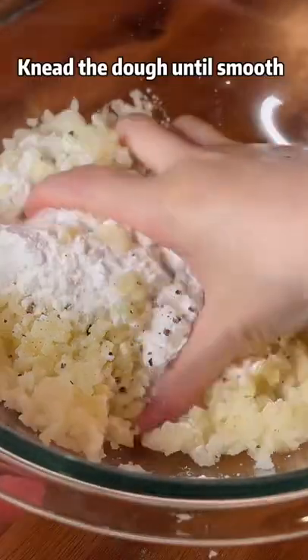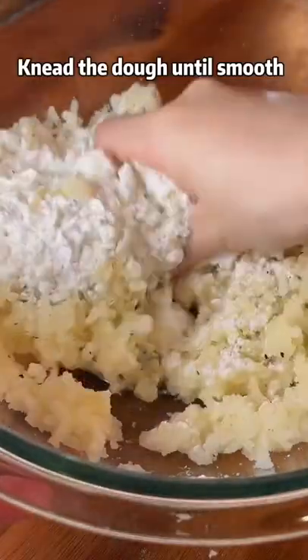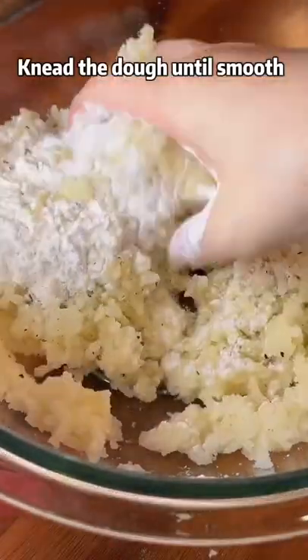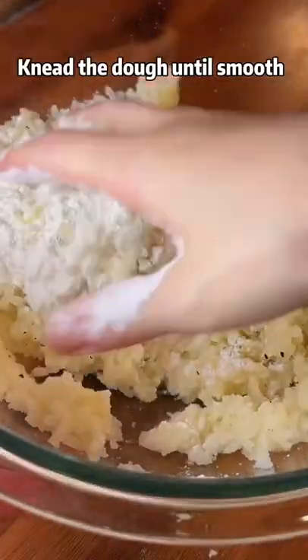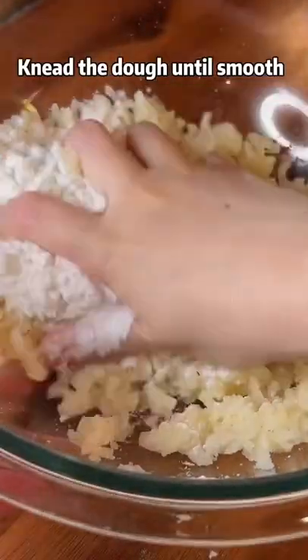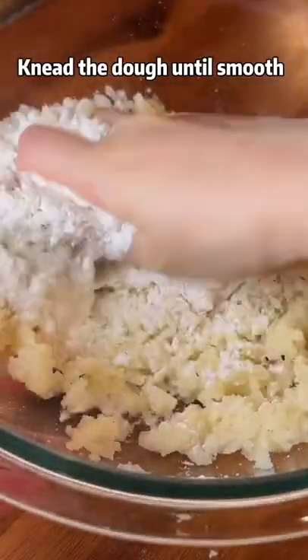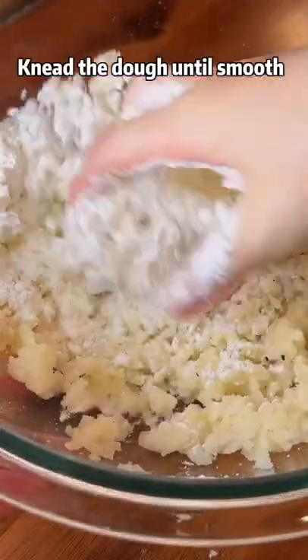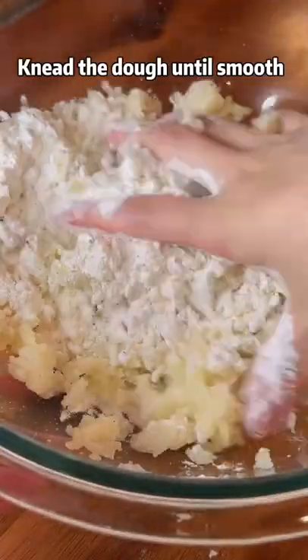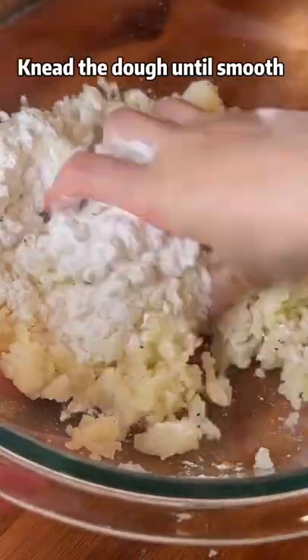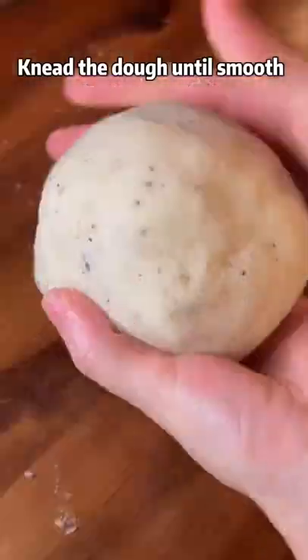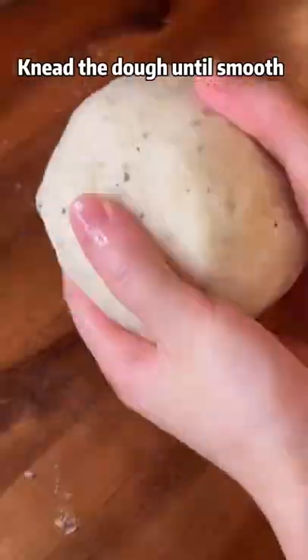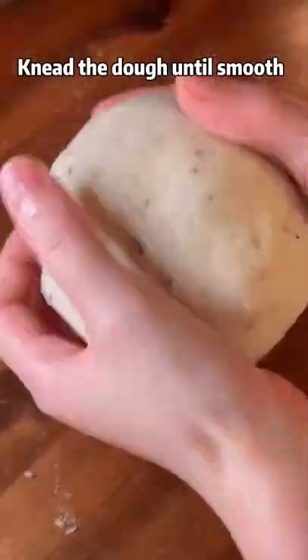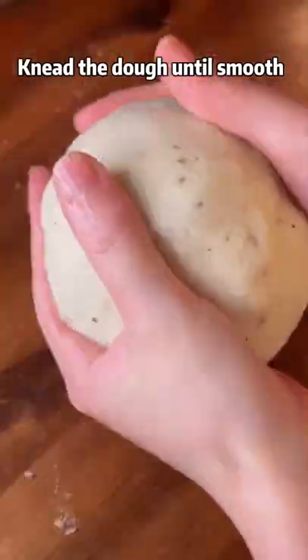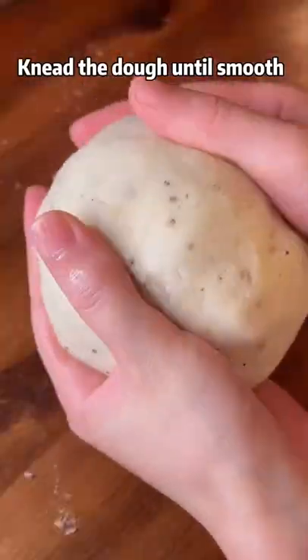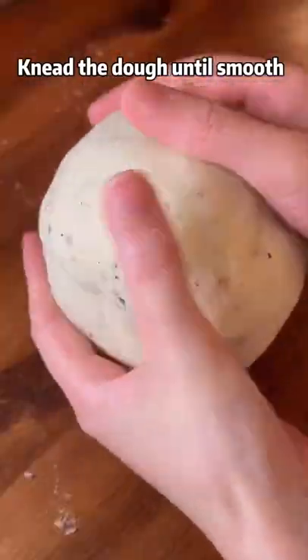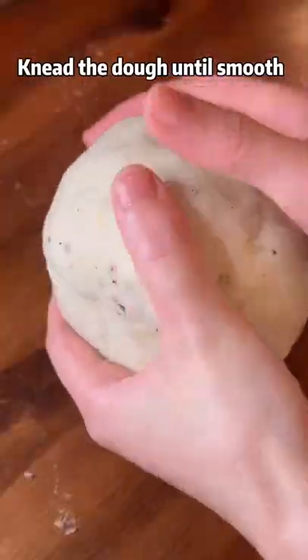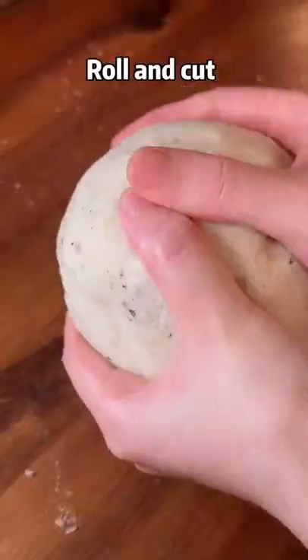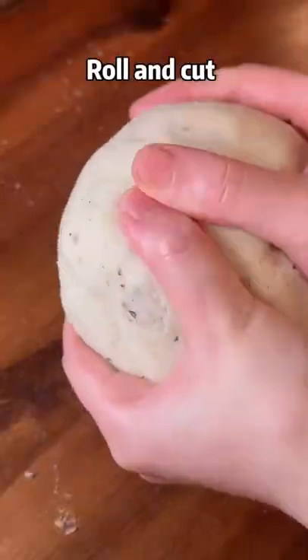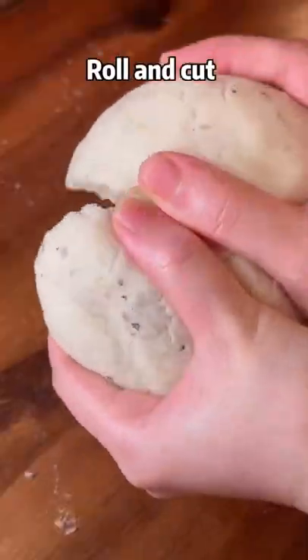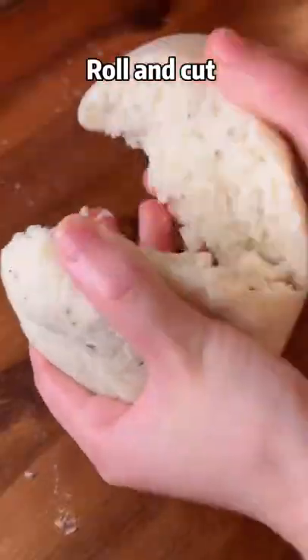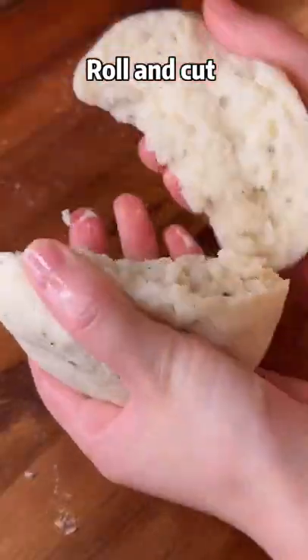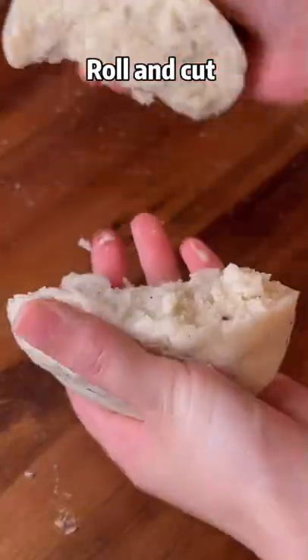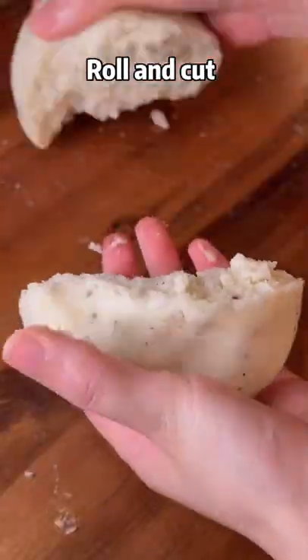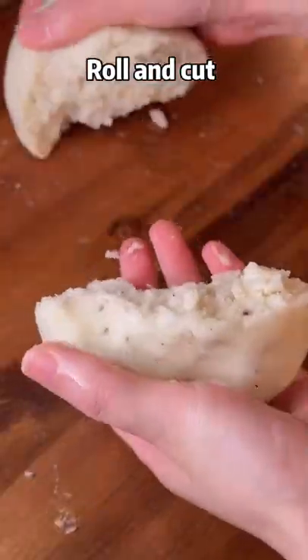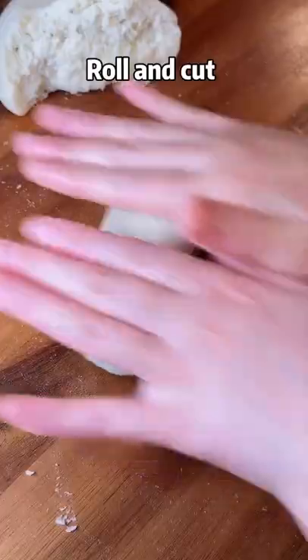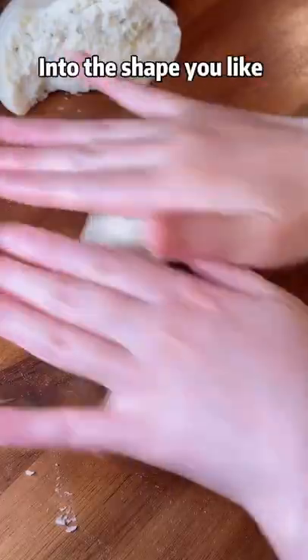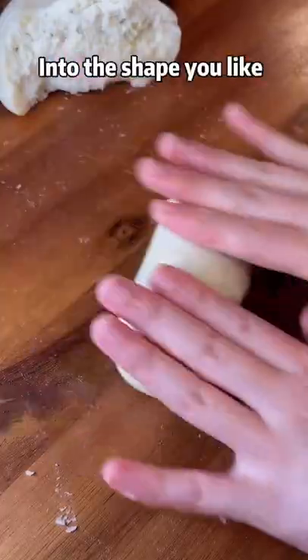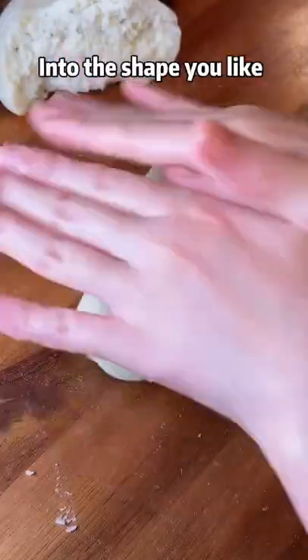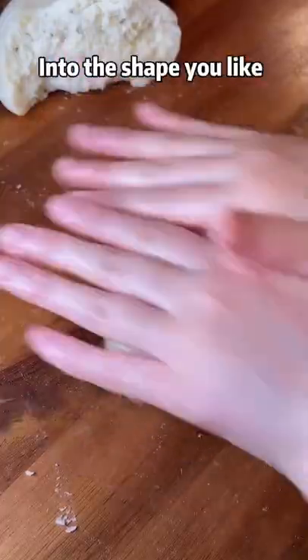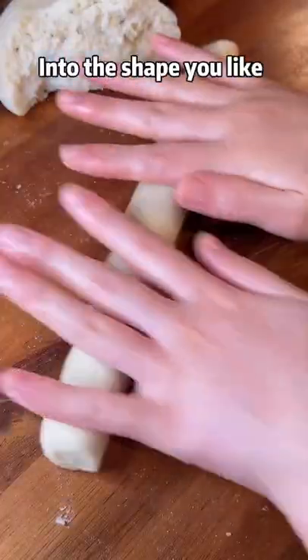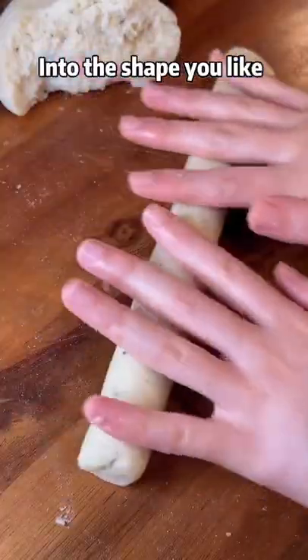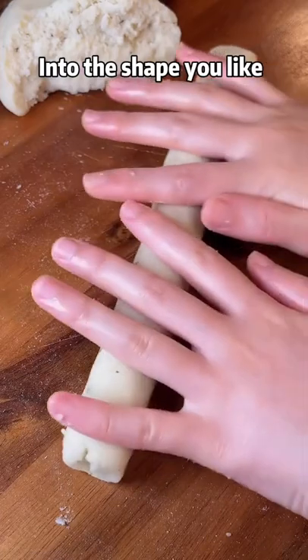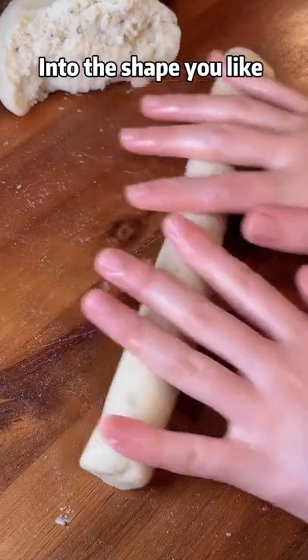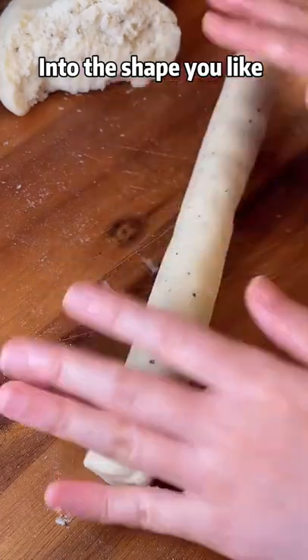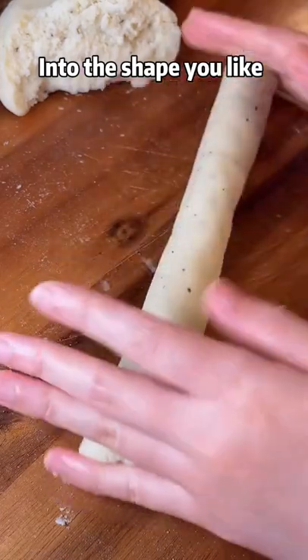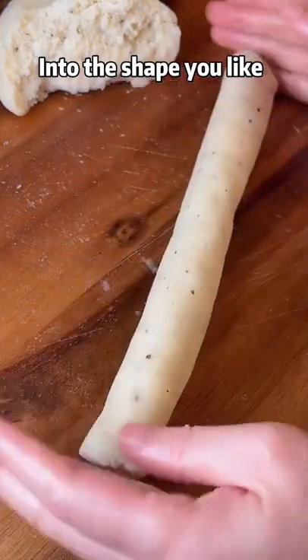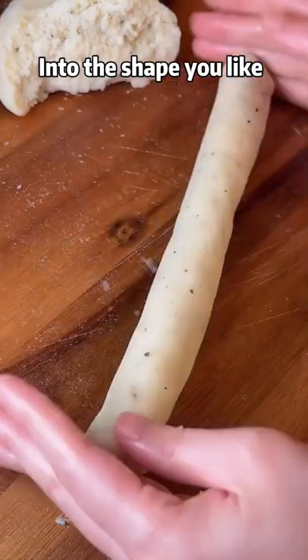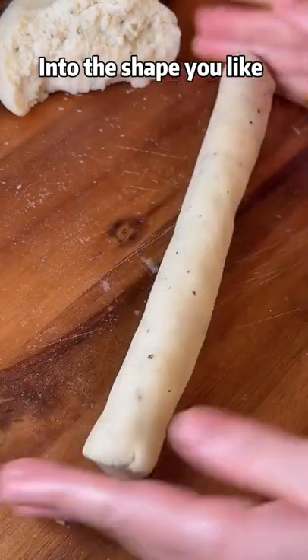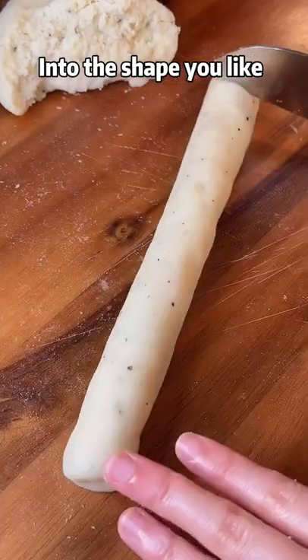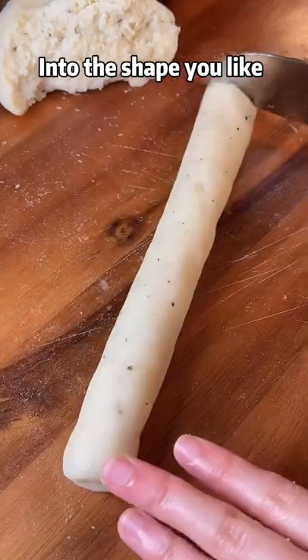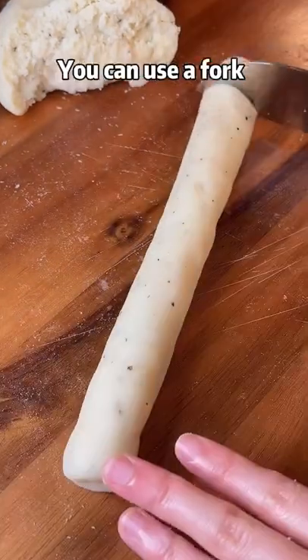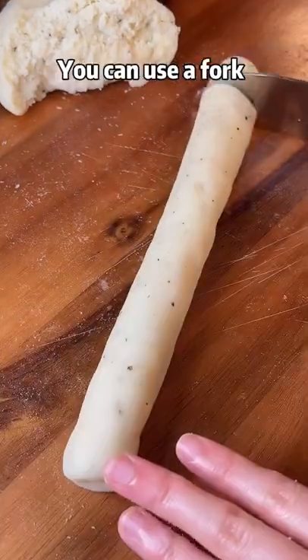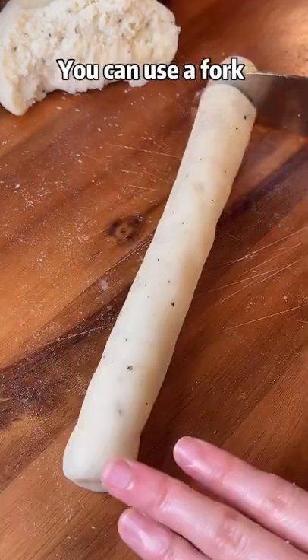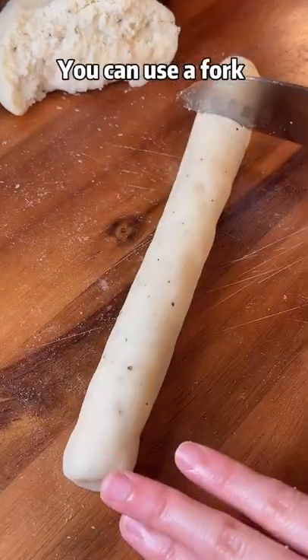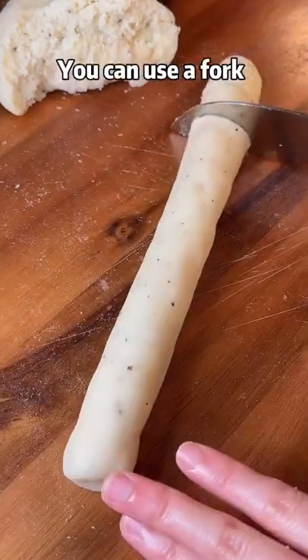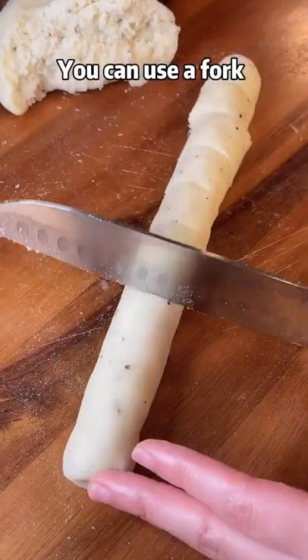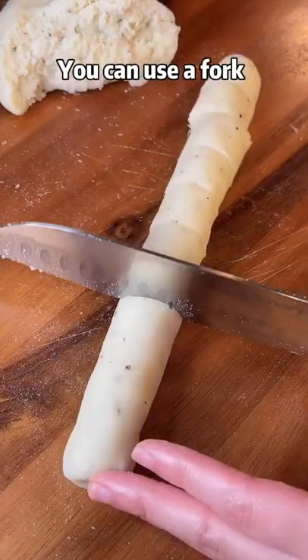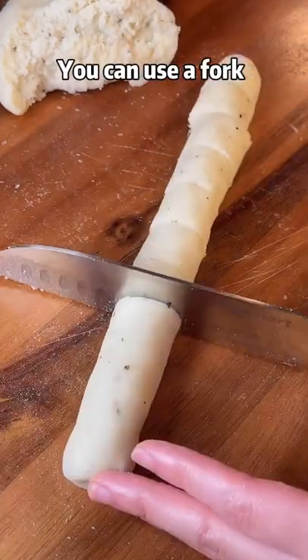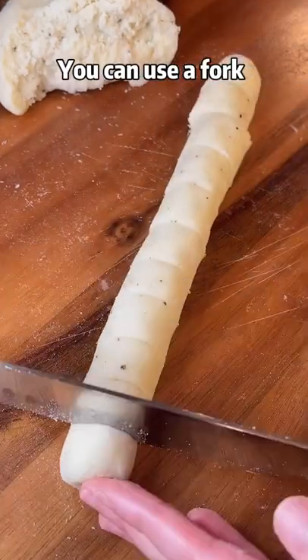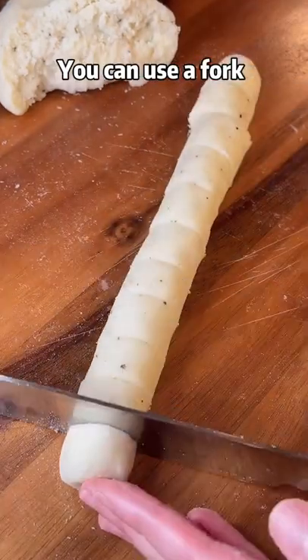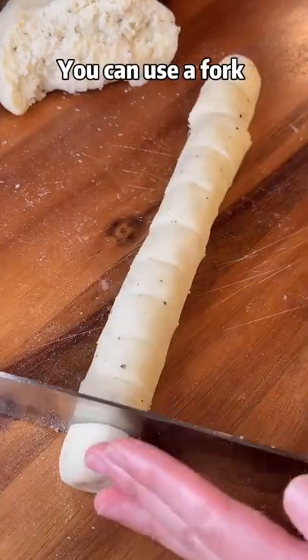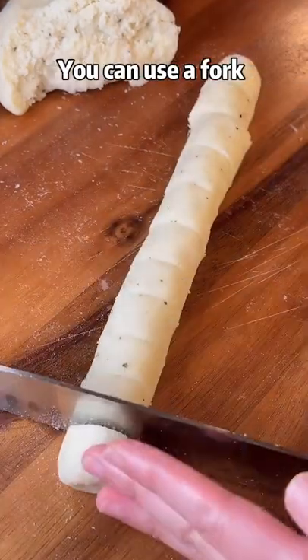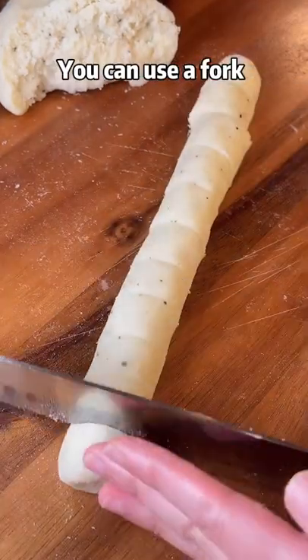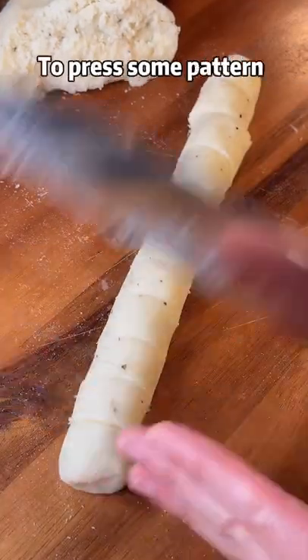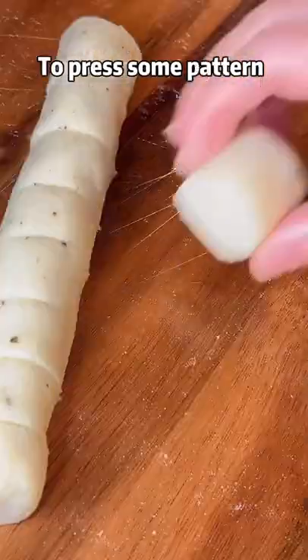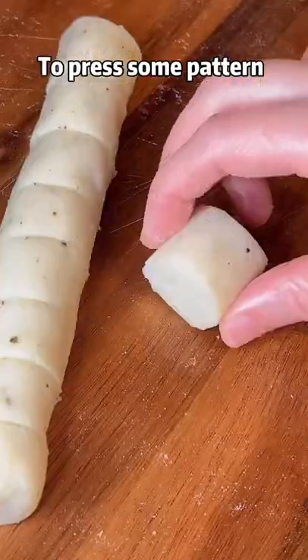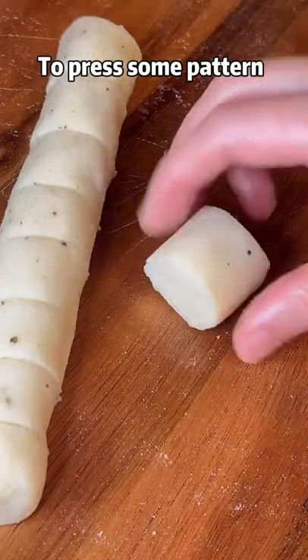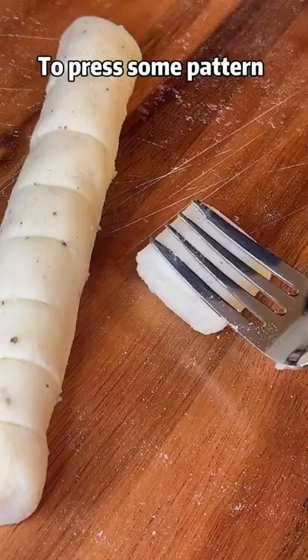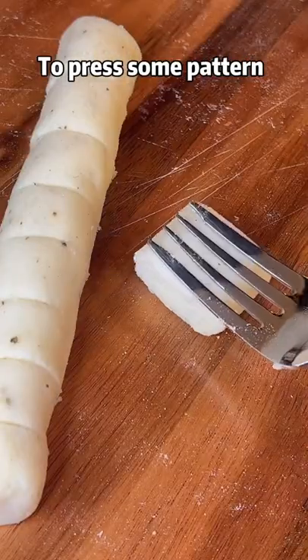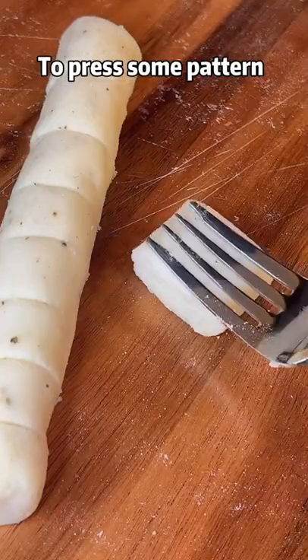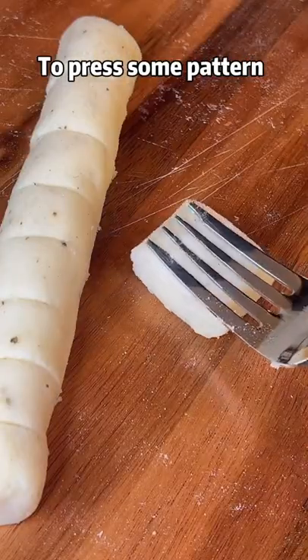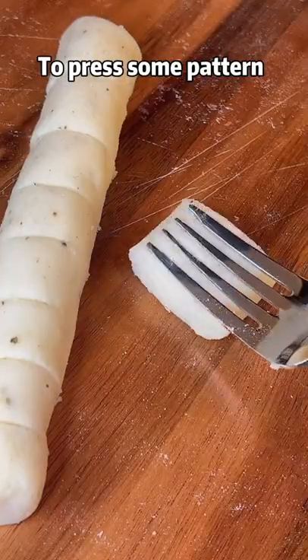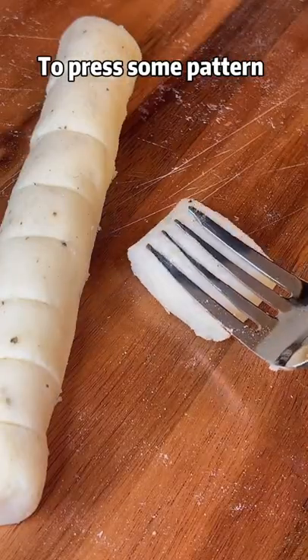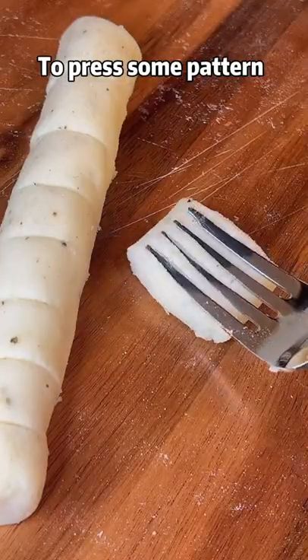Knead the dough until smooth, roll and cut into the shape you like. You can use a fork to press on a pattern.